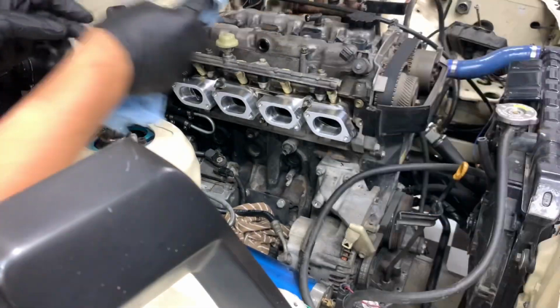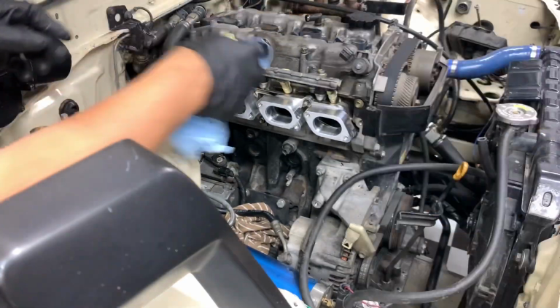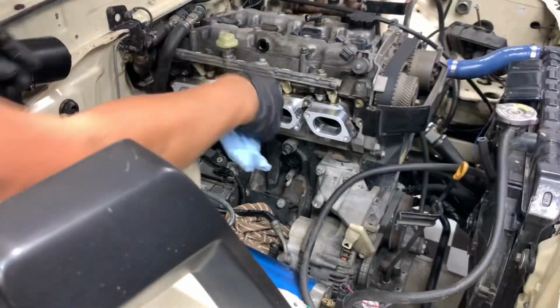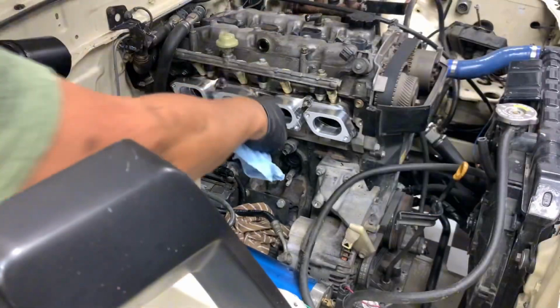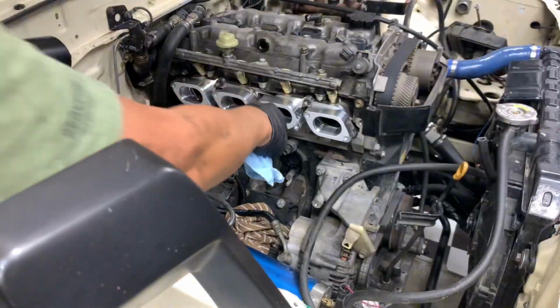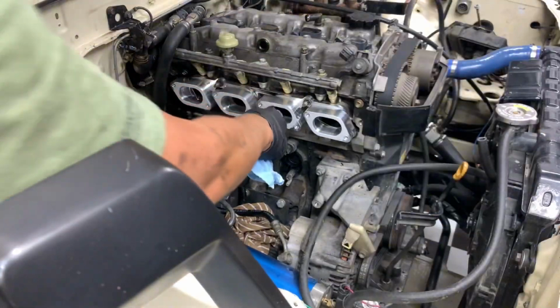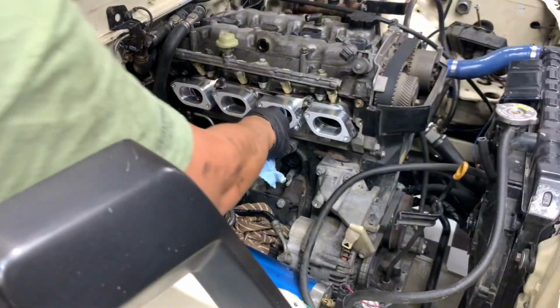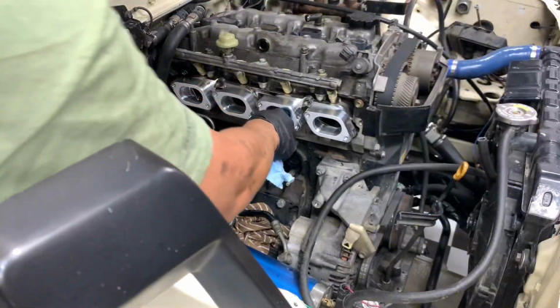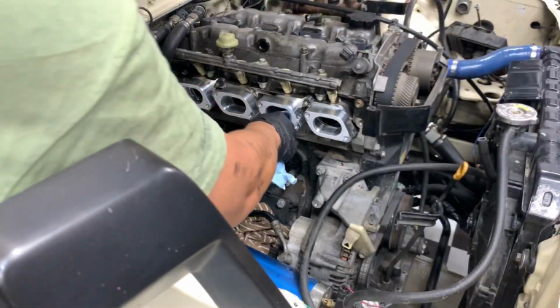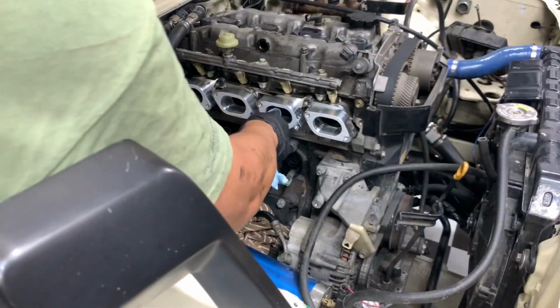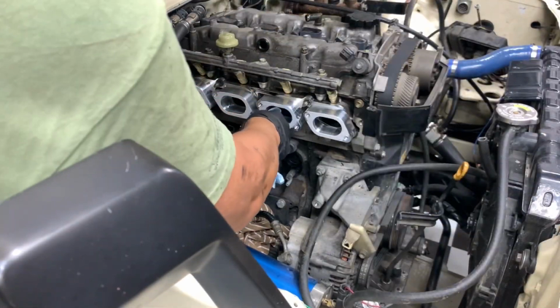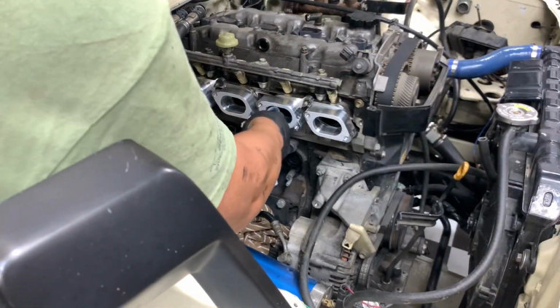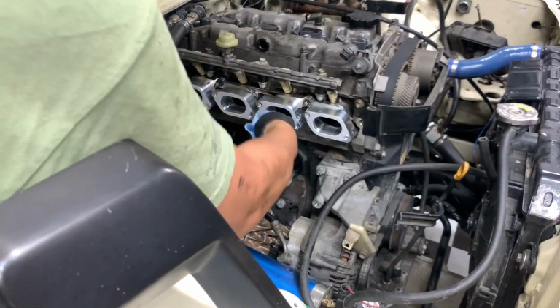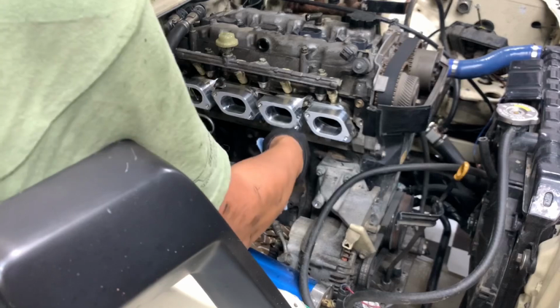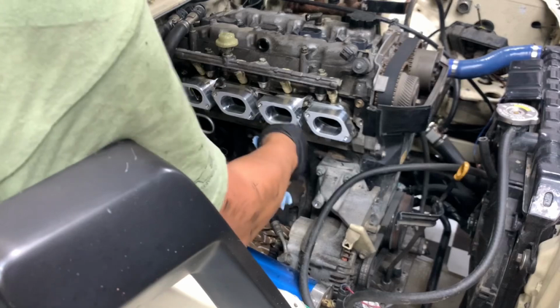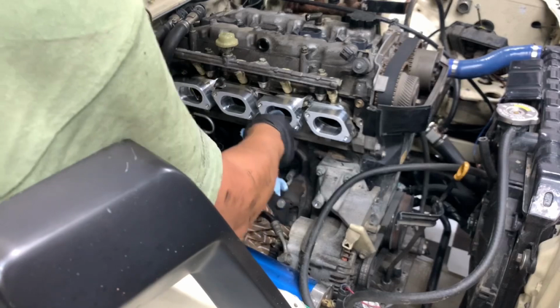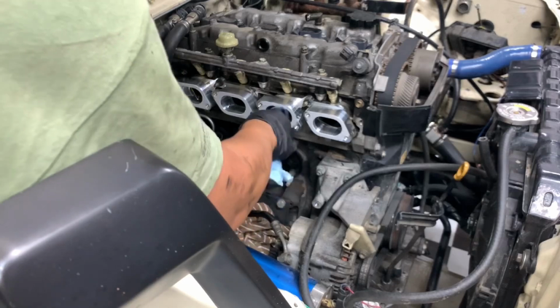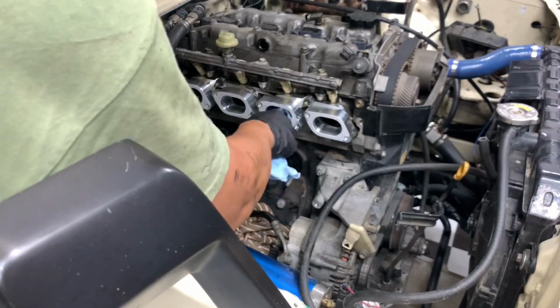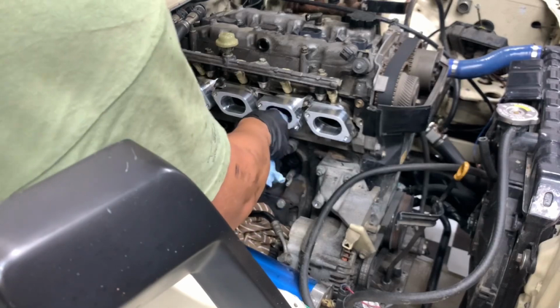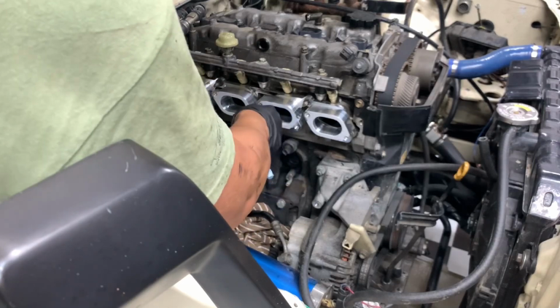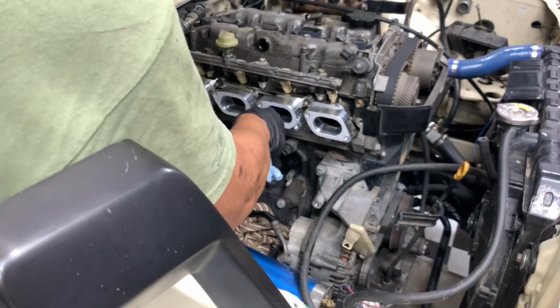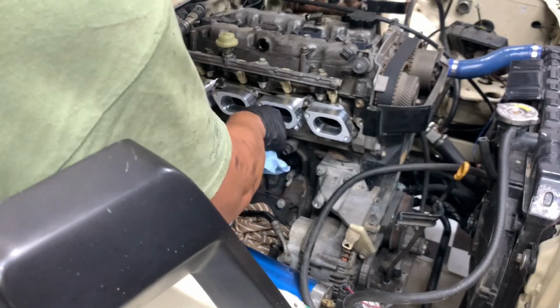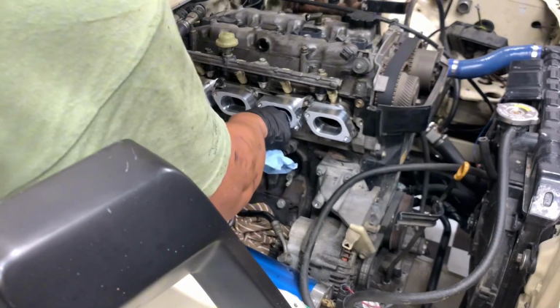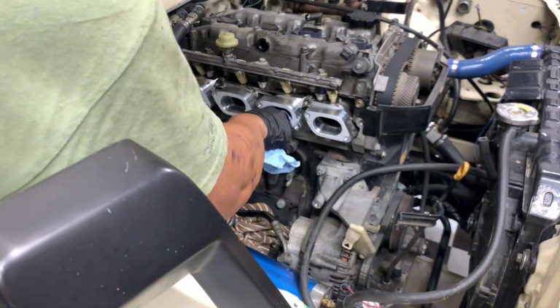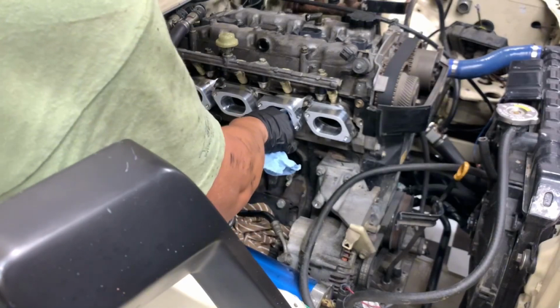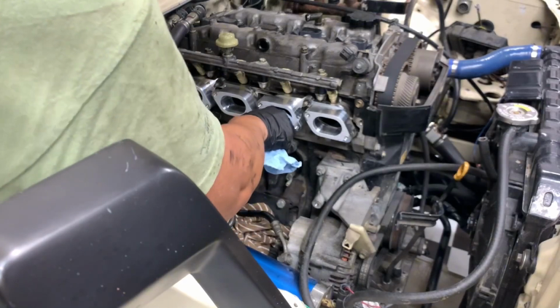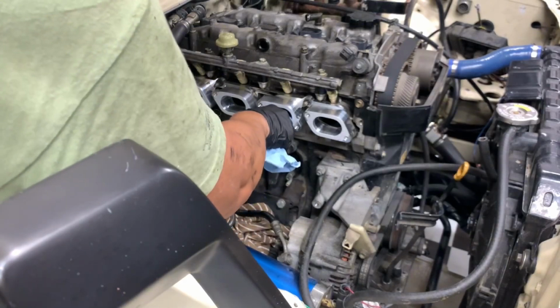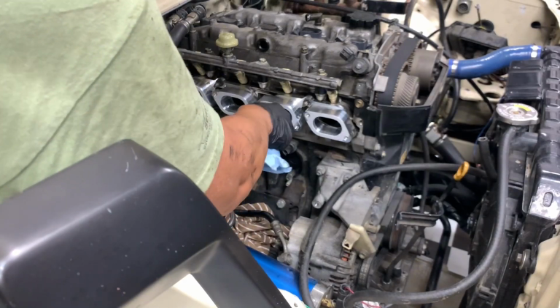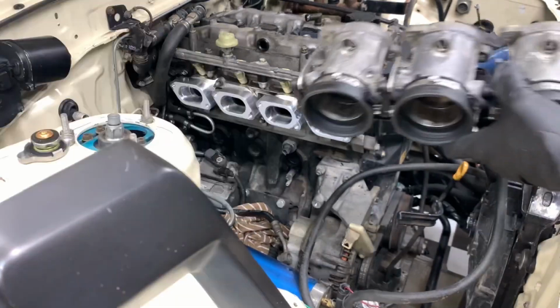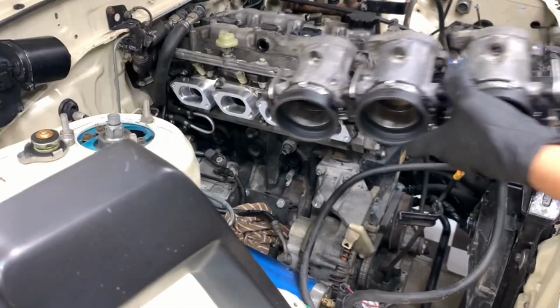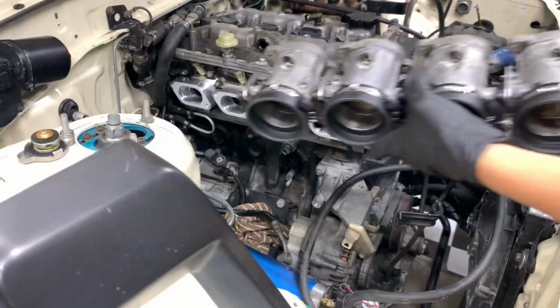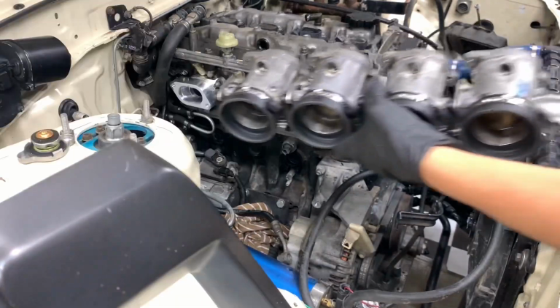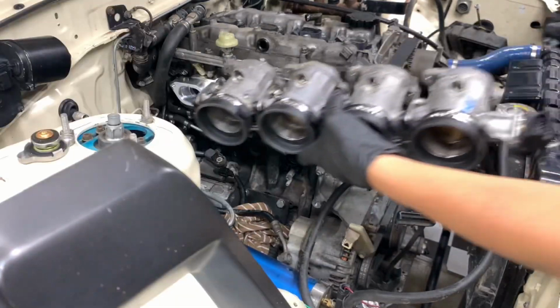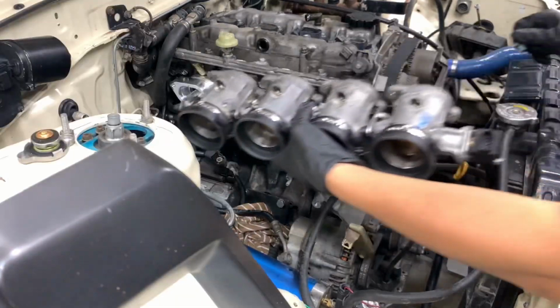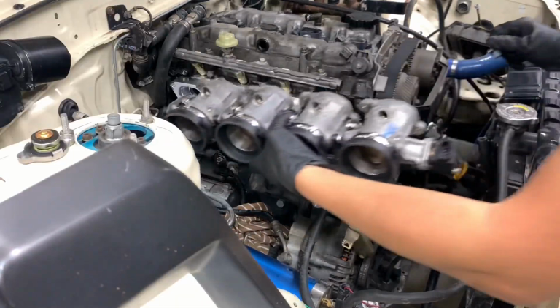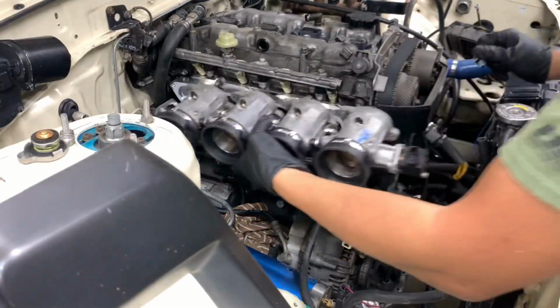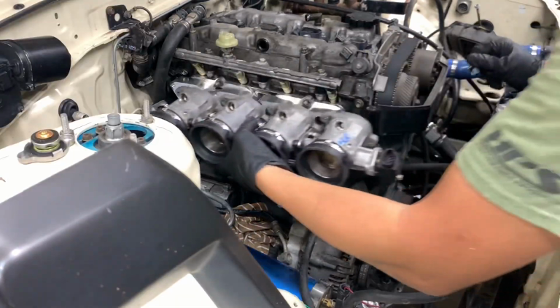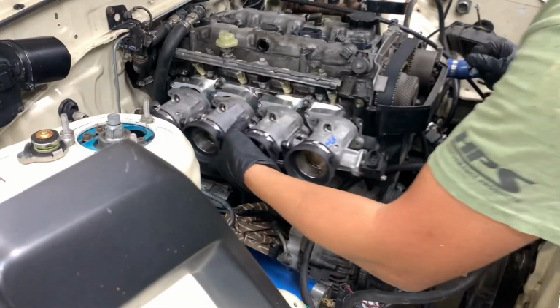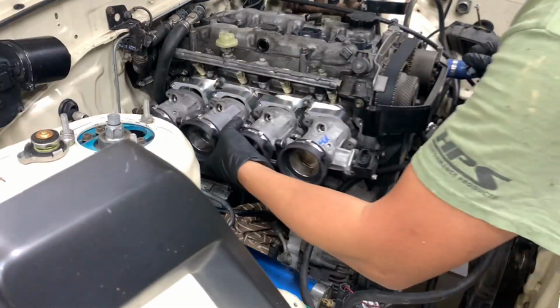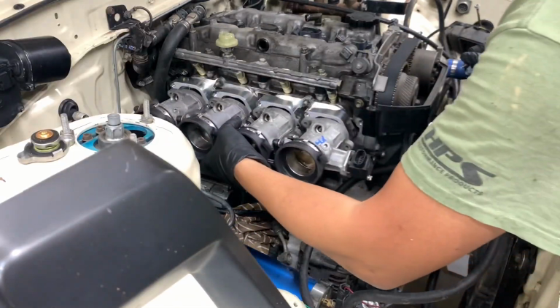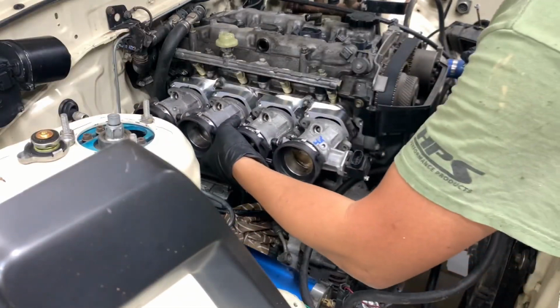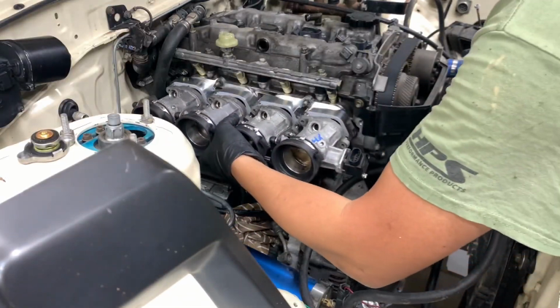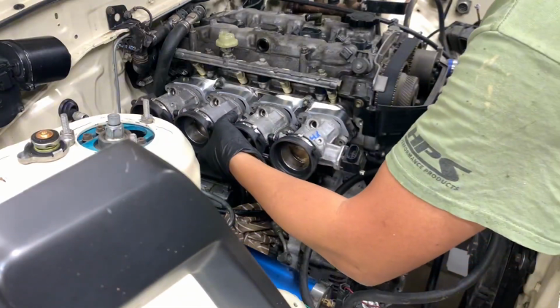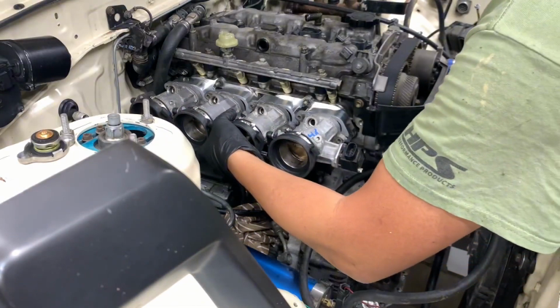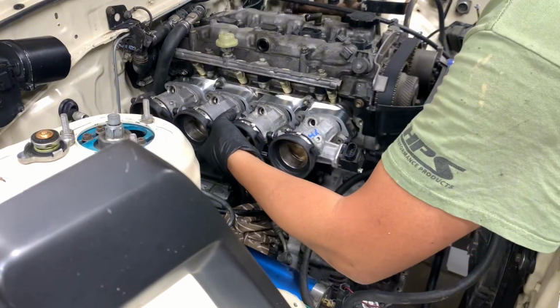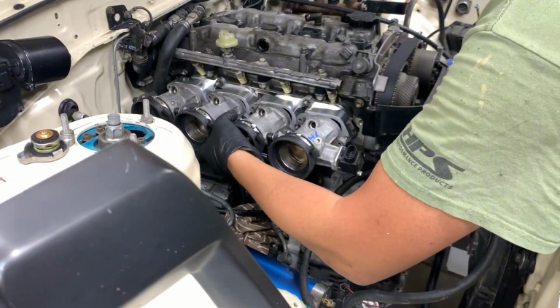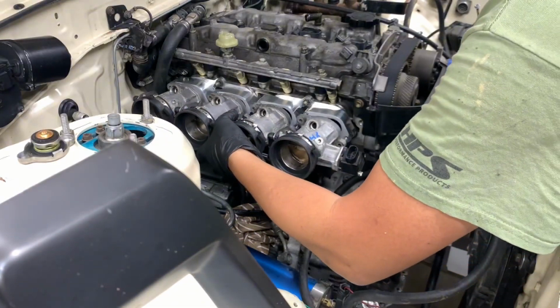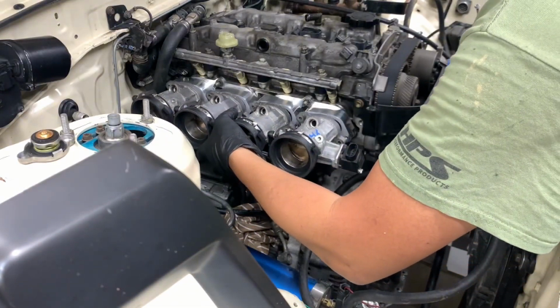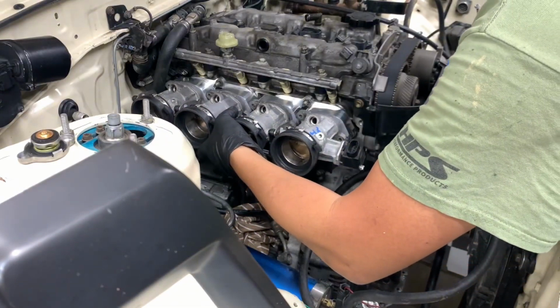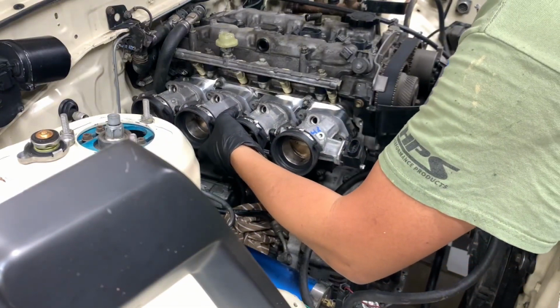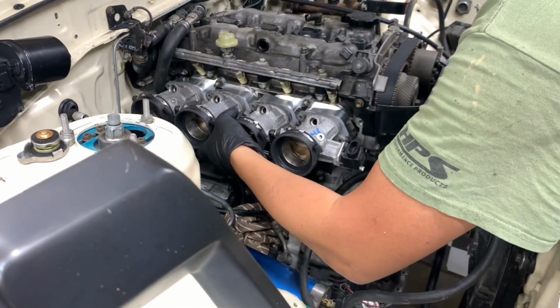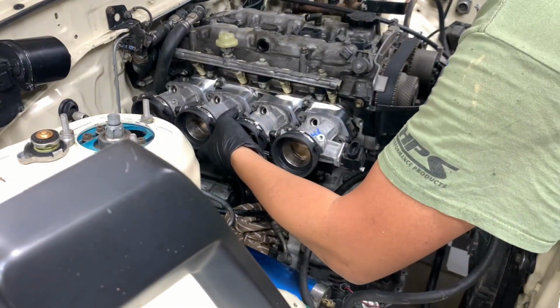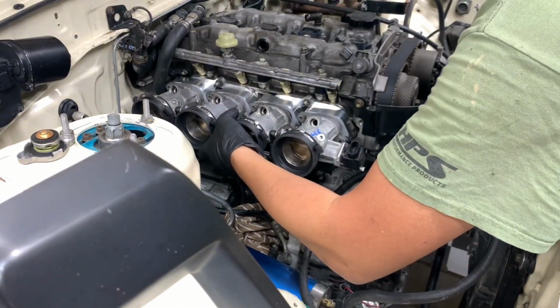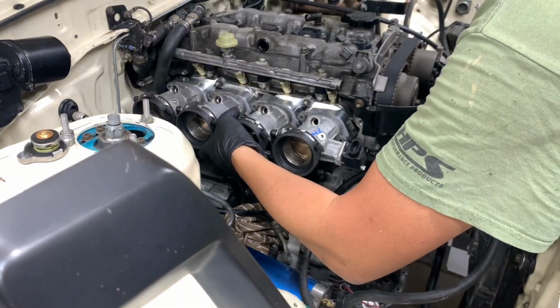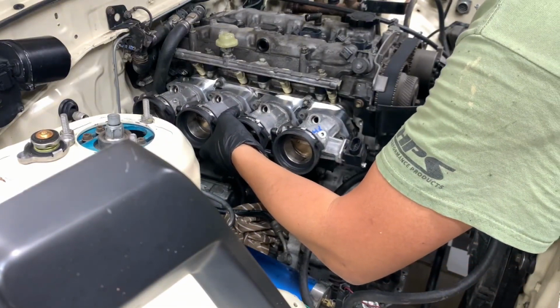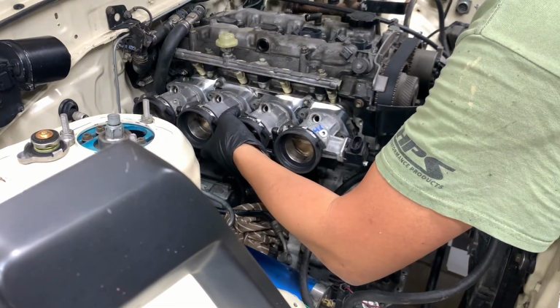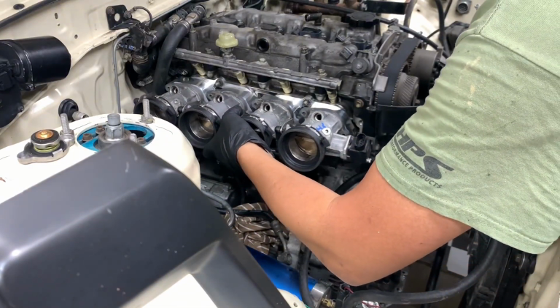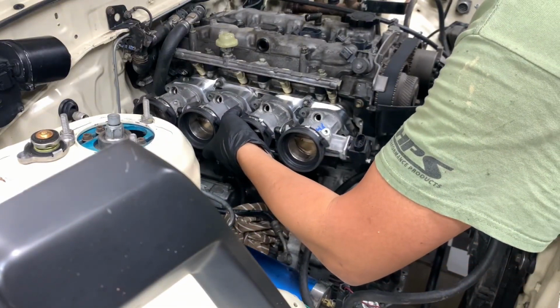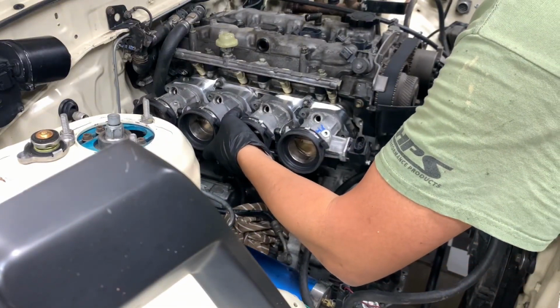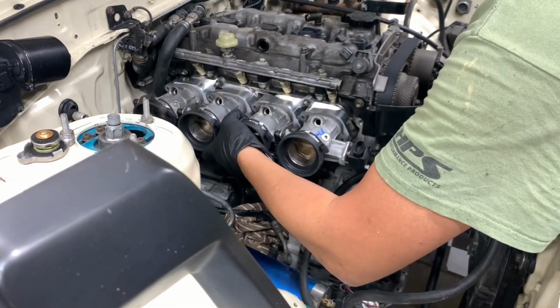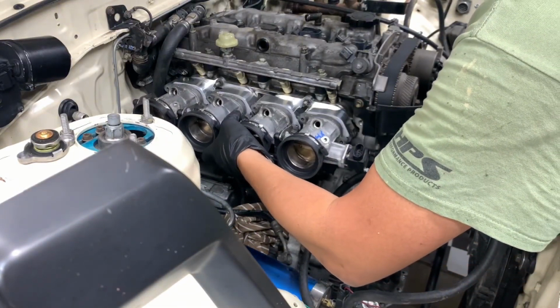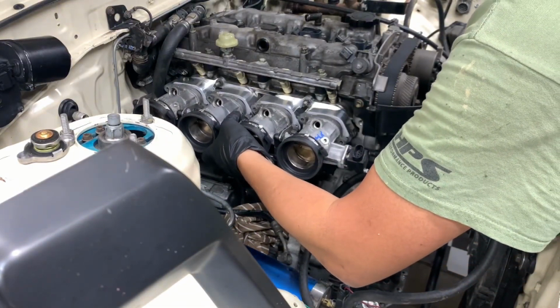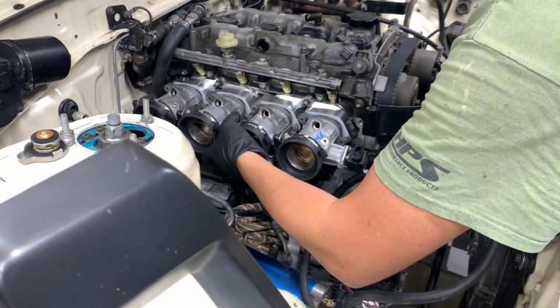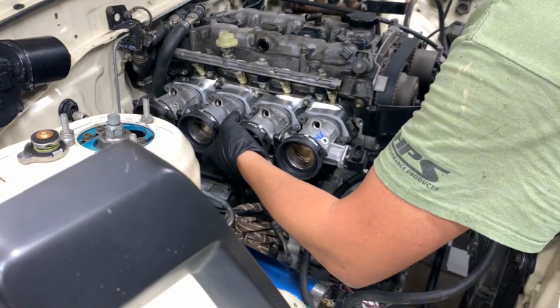Definitely got it in the port. These bolts are 6x1, 20 millimeters long.